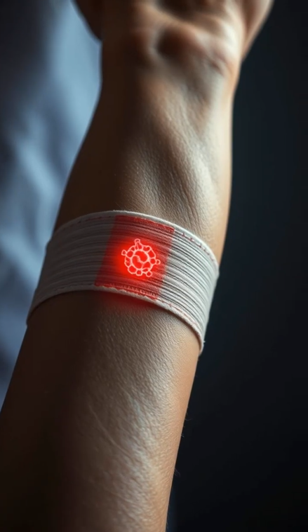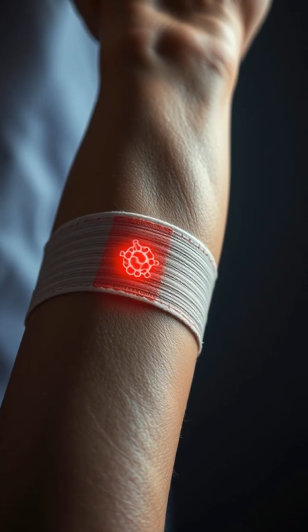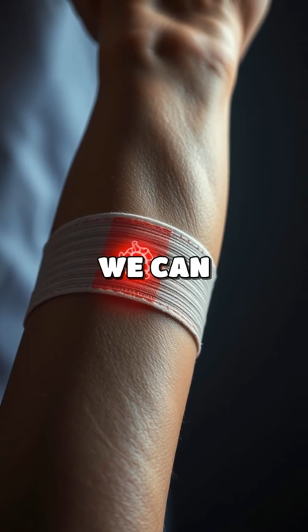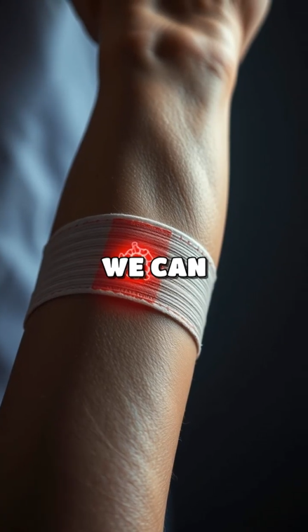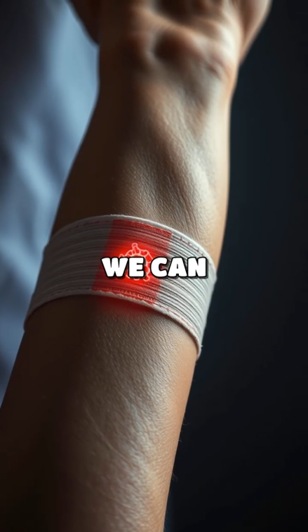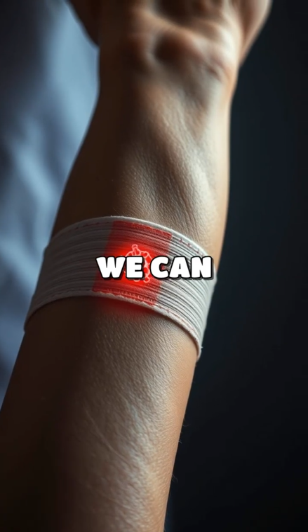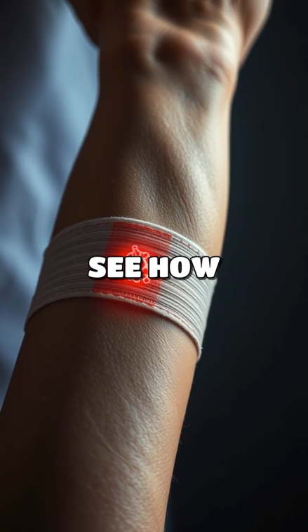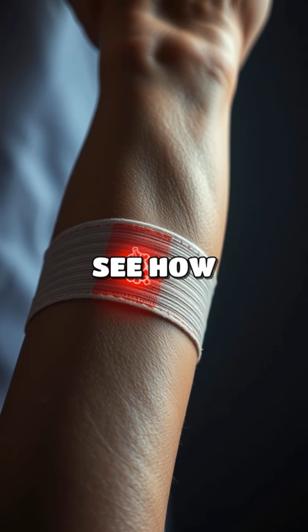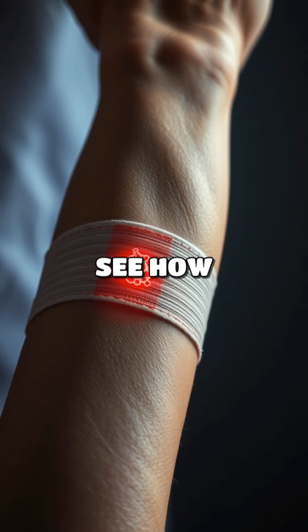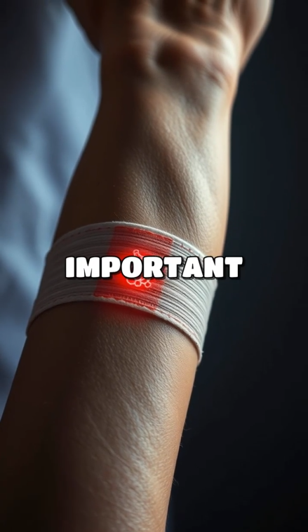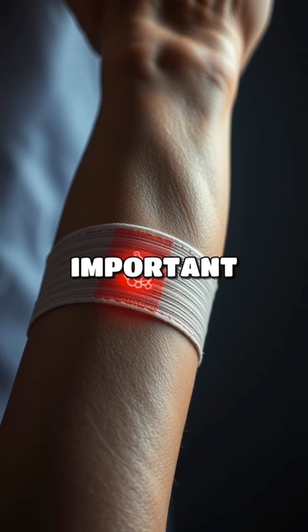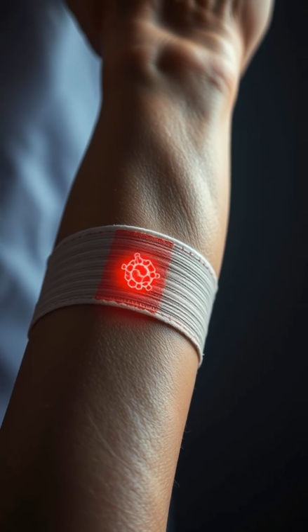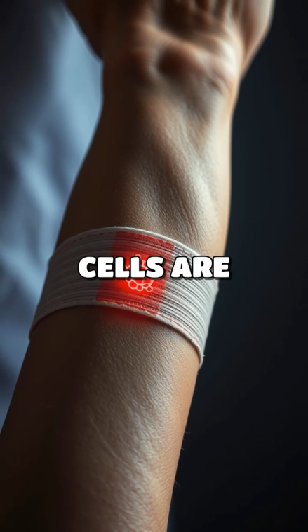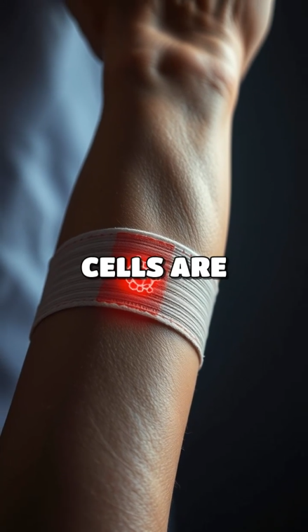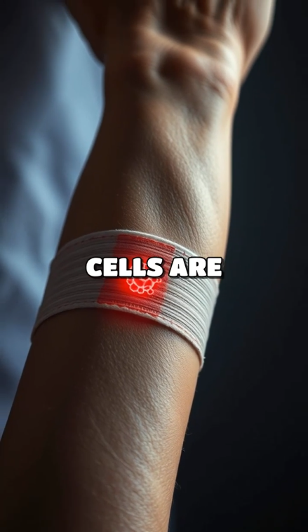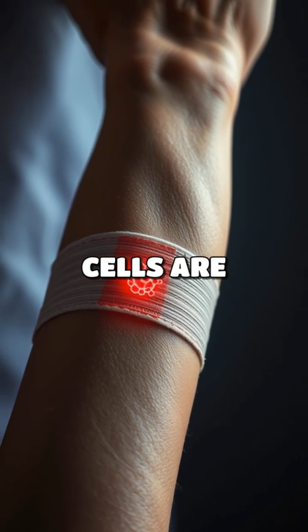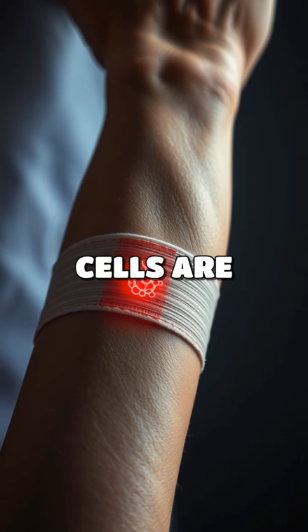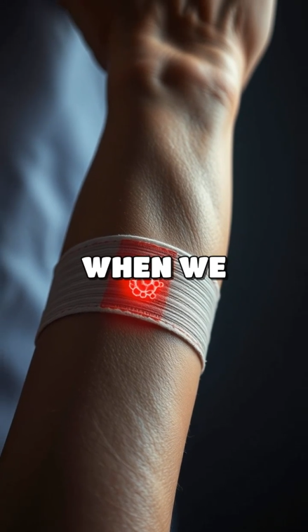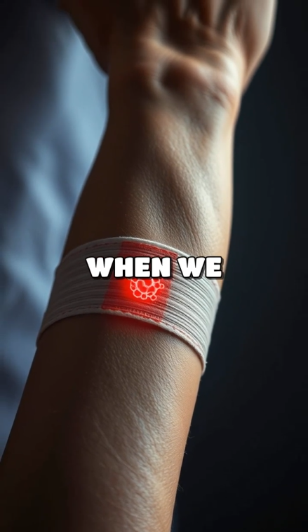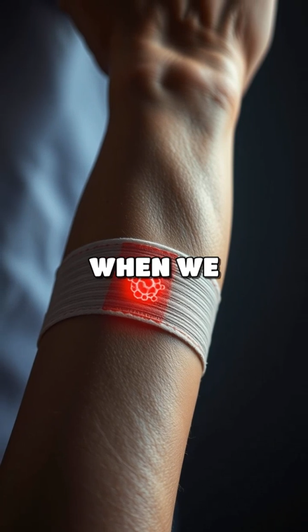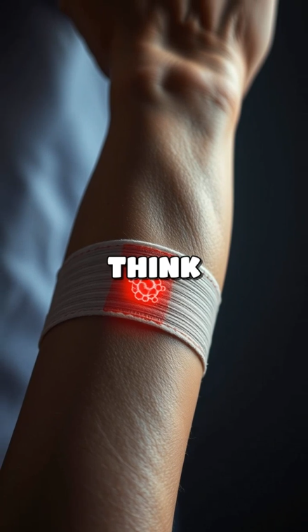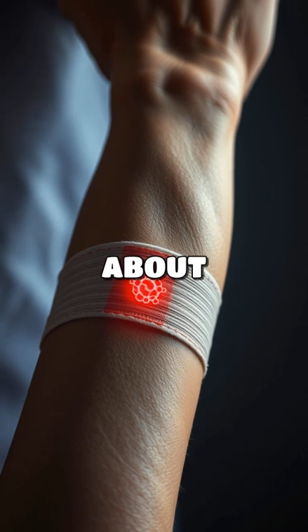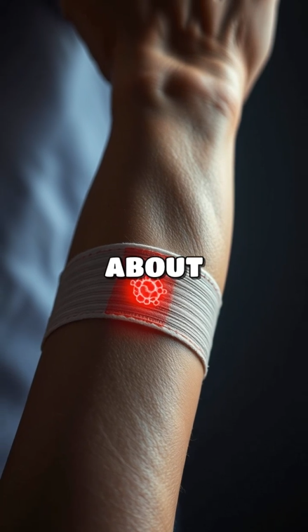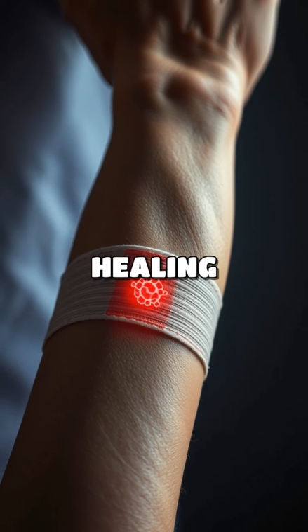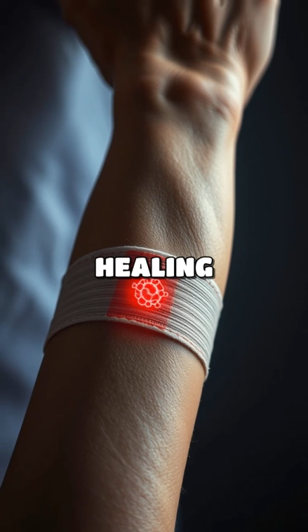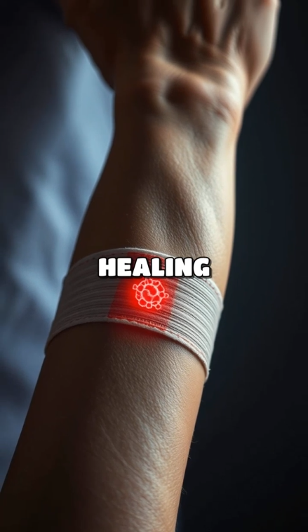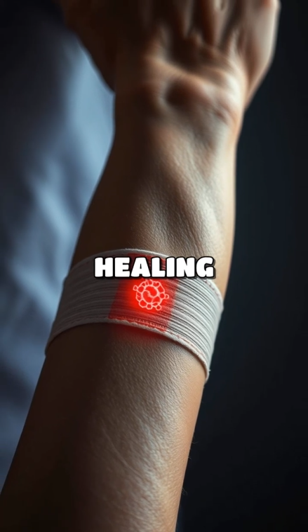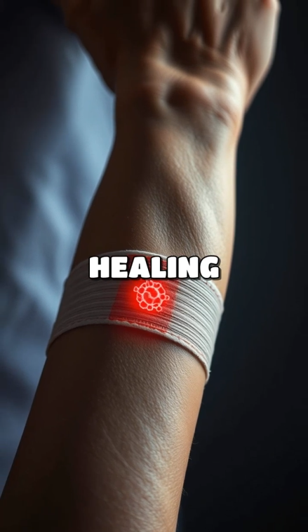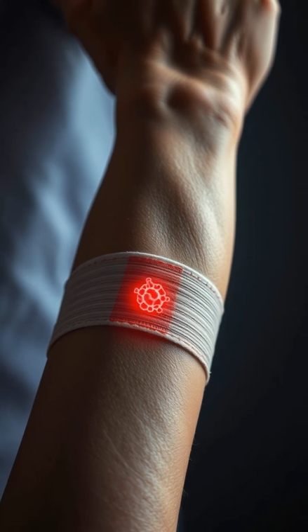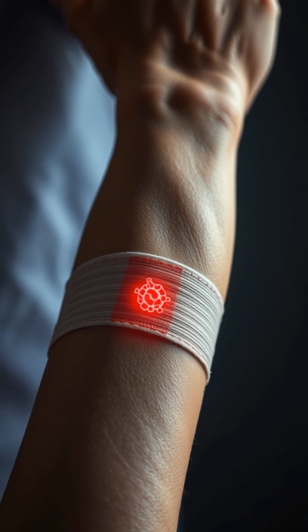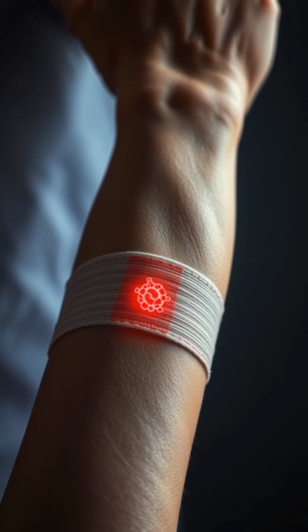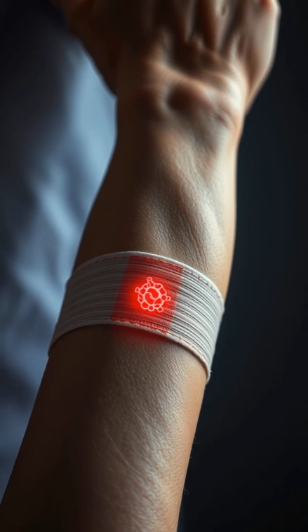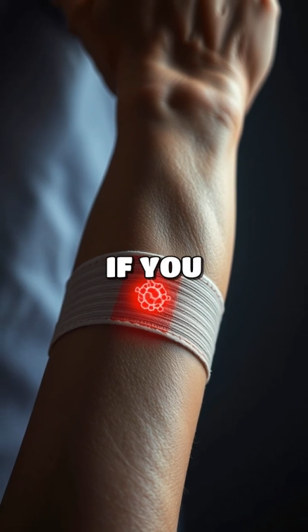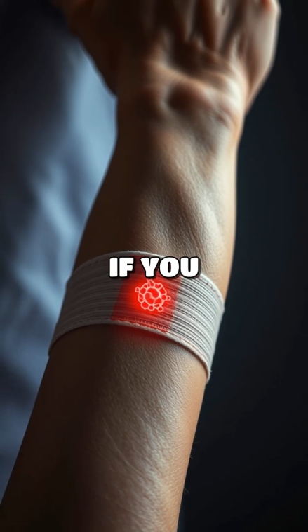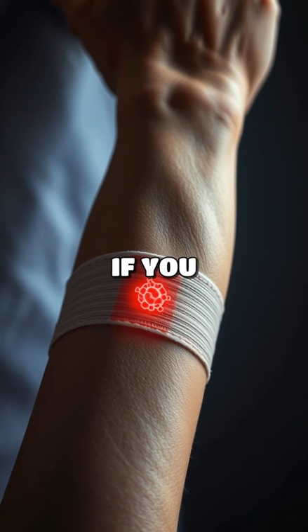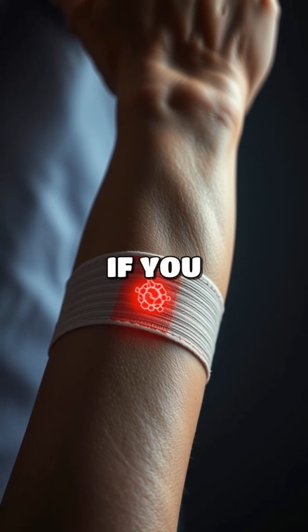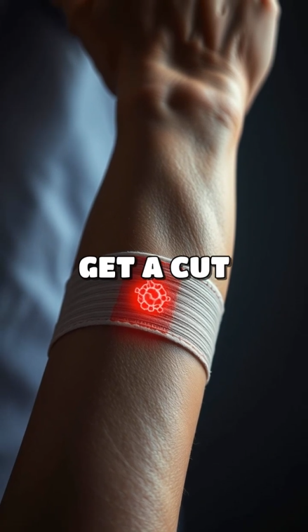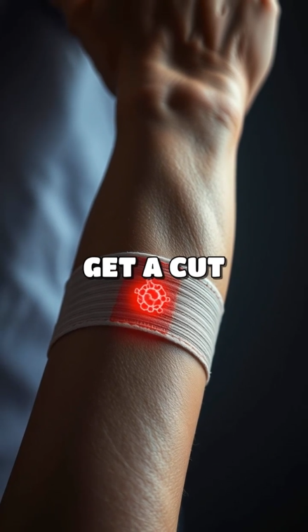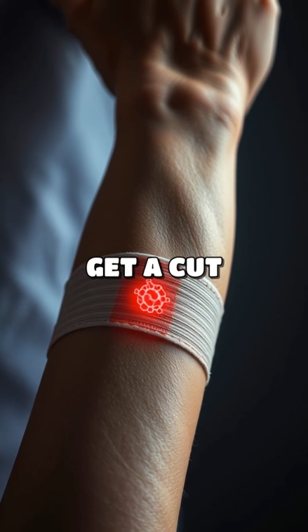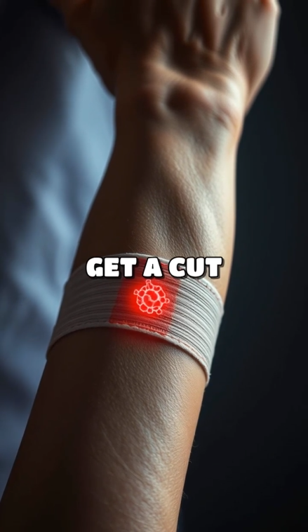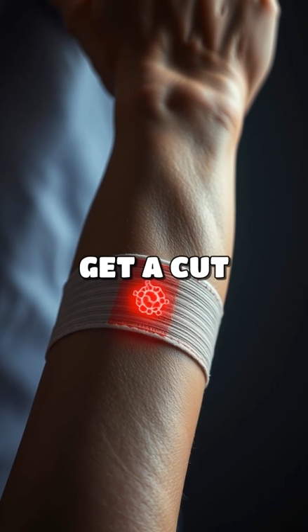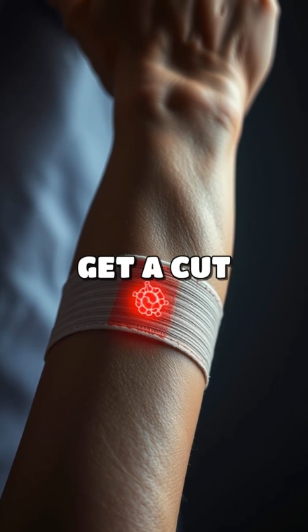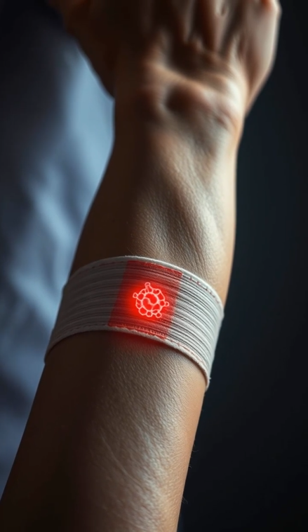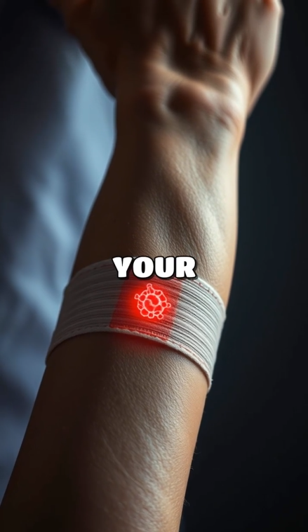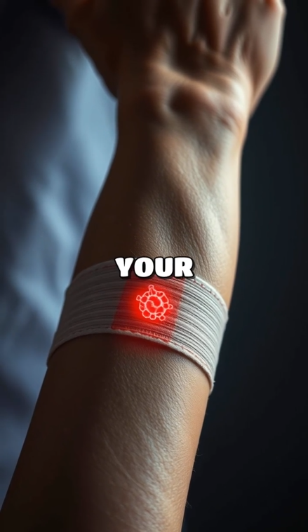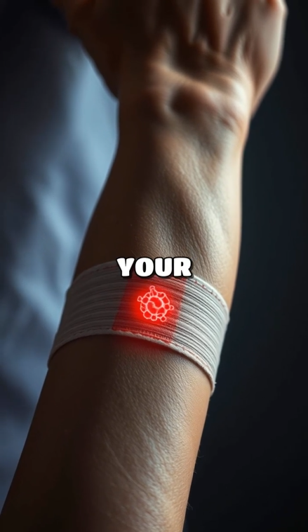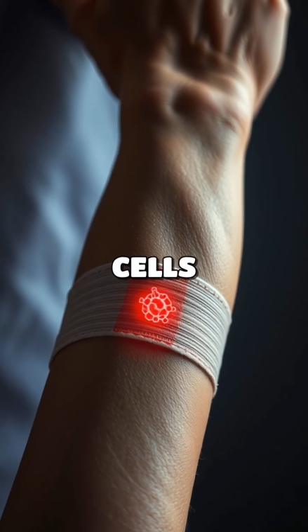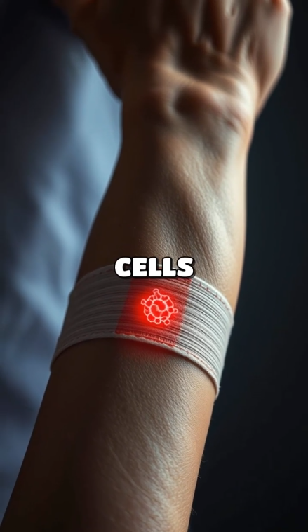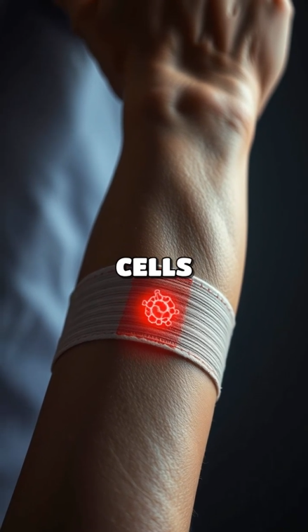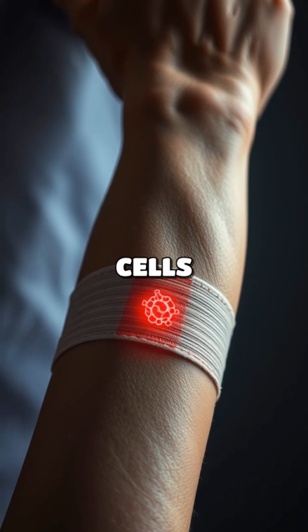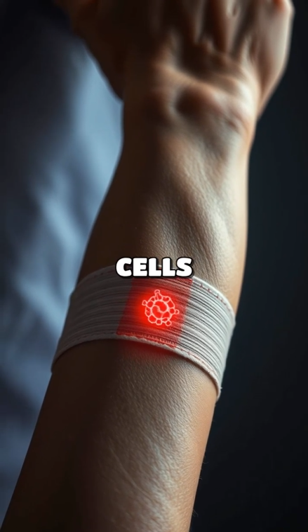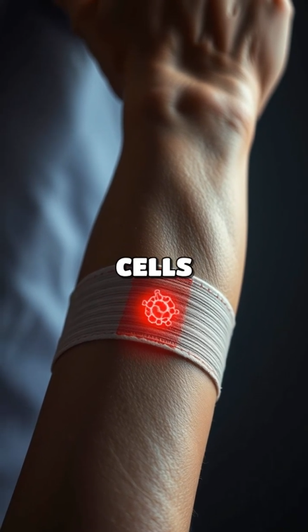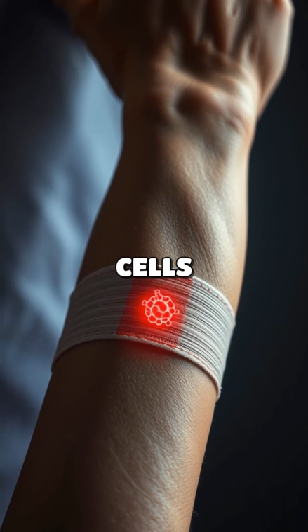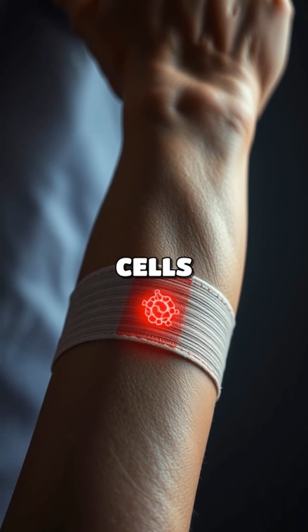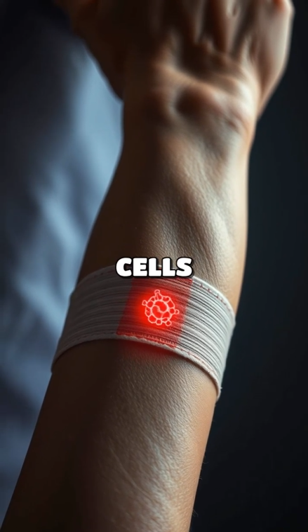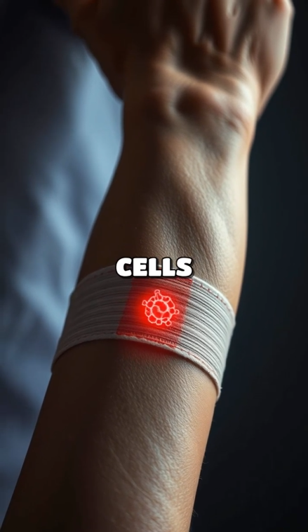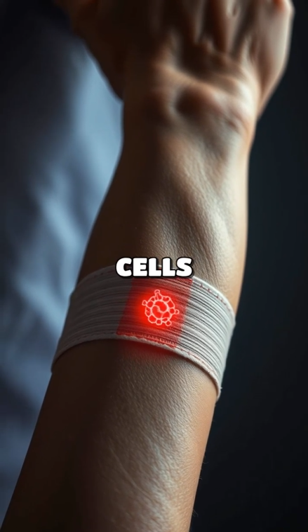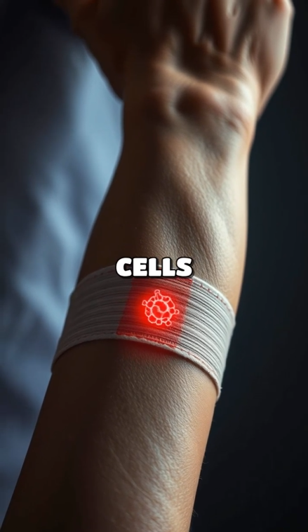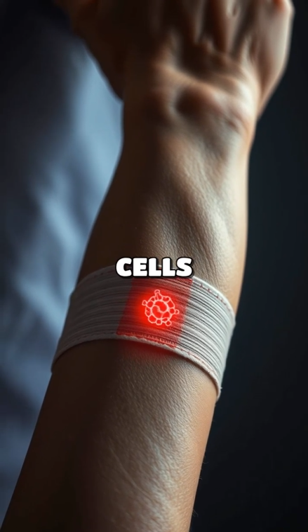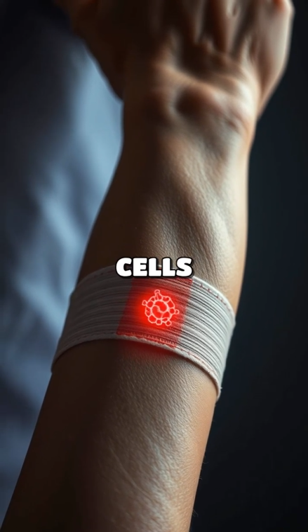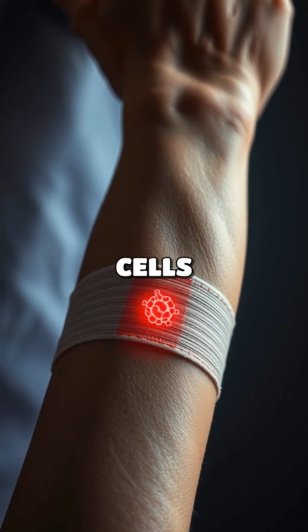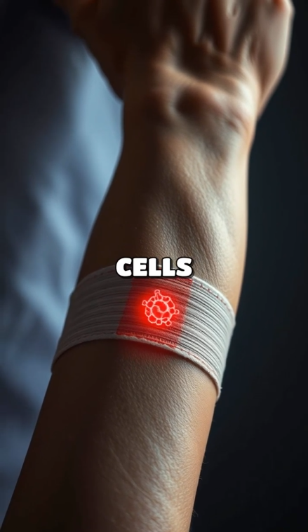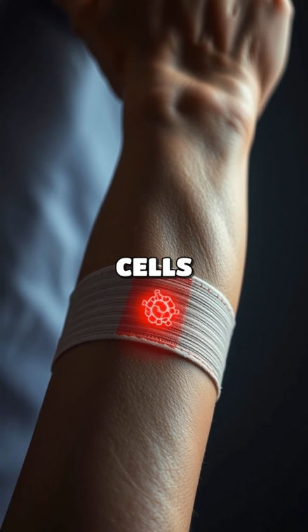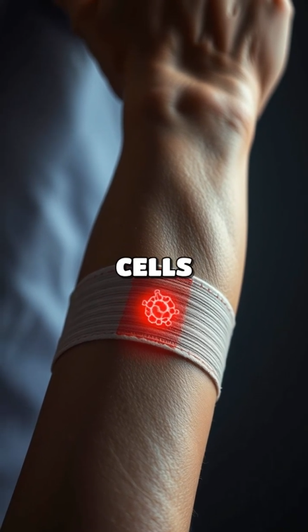We can see how important cells are when we think about healing. If you get a cut, your cells work together to repair the skin.